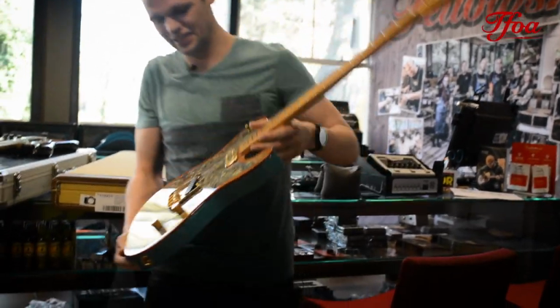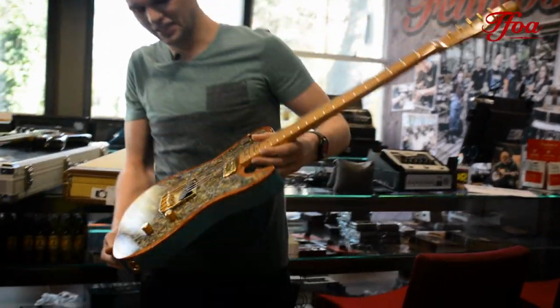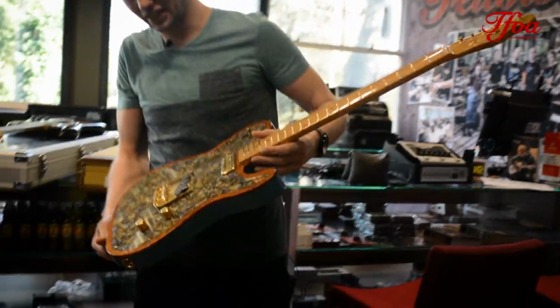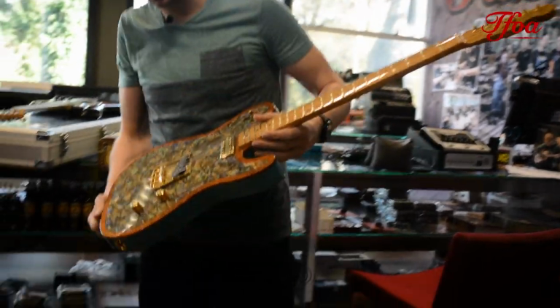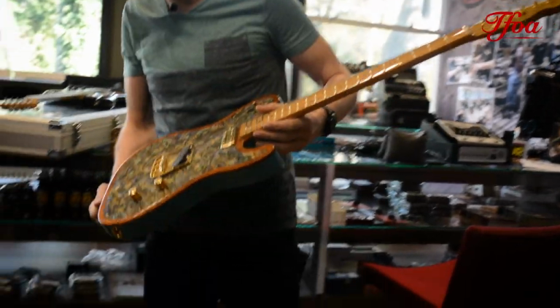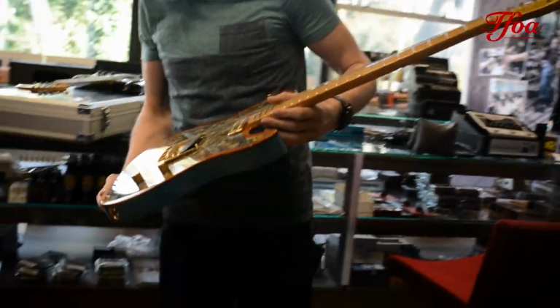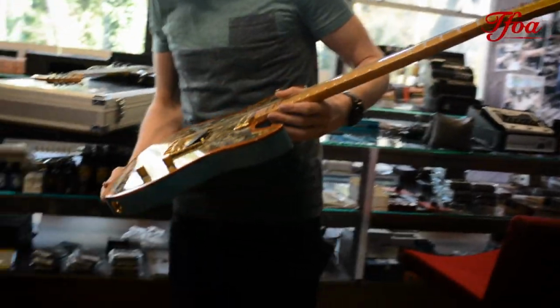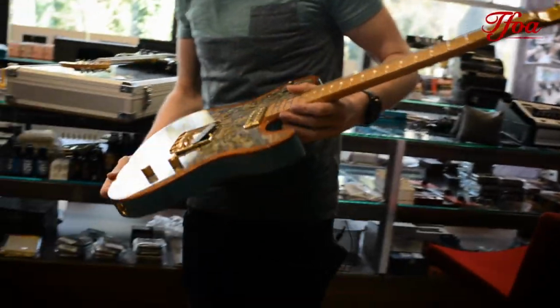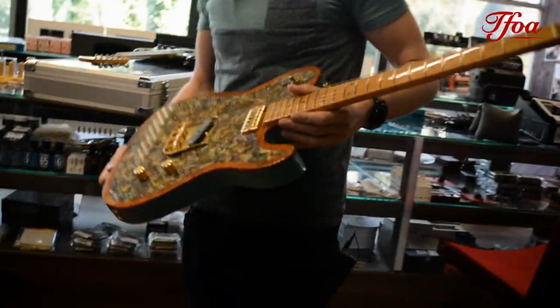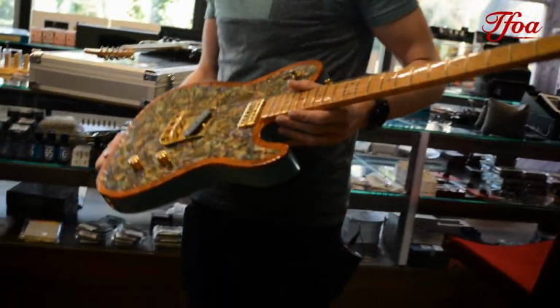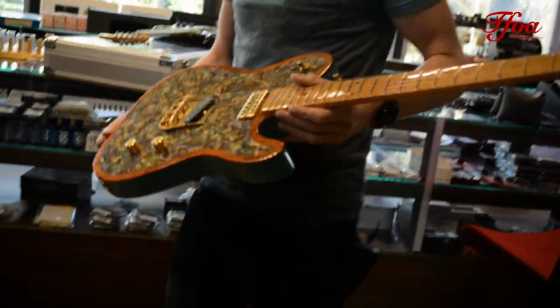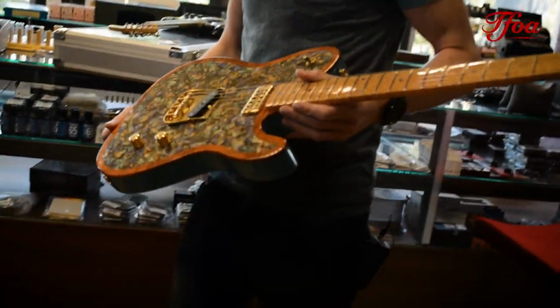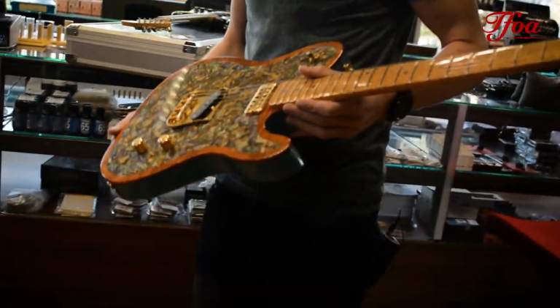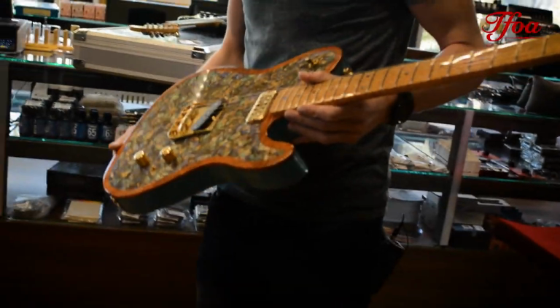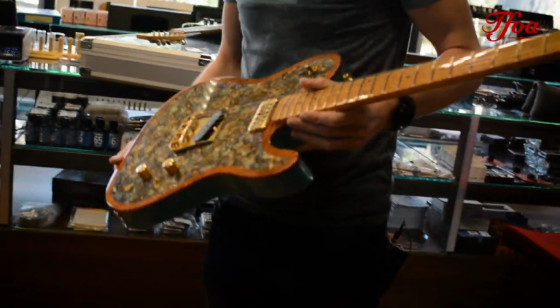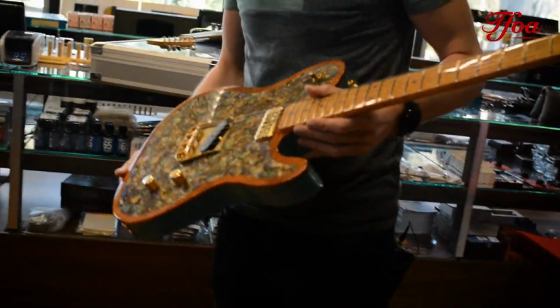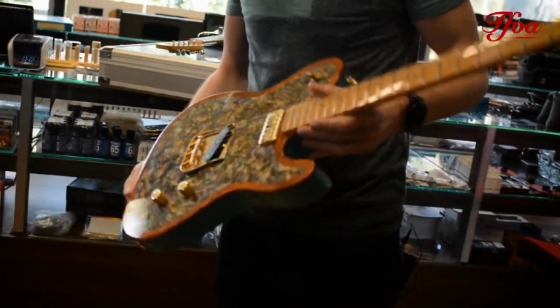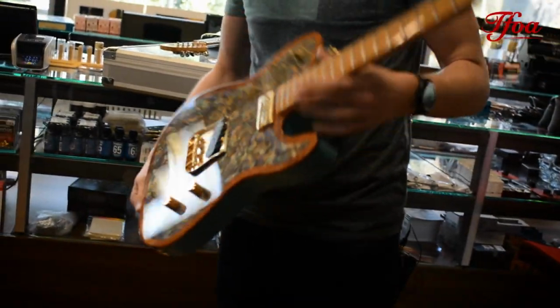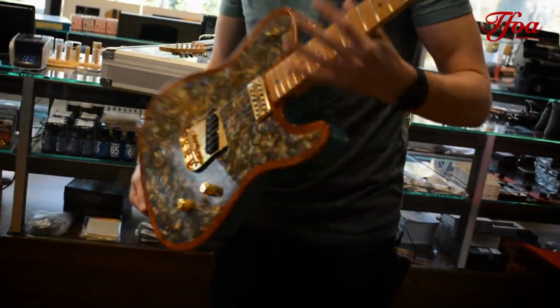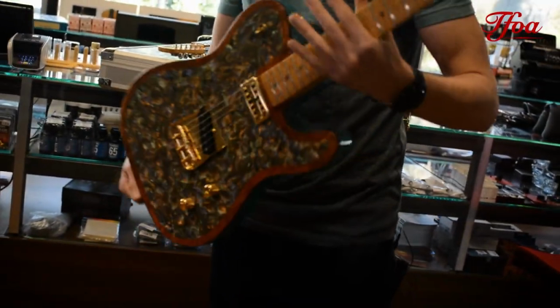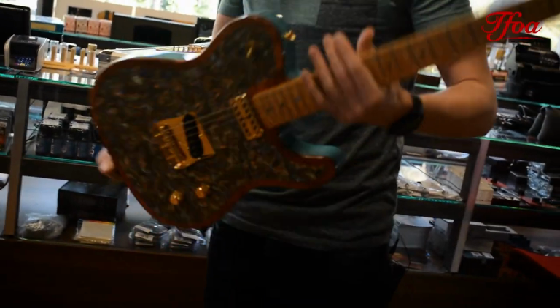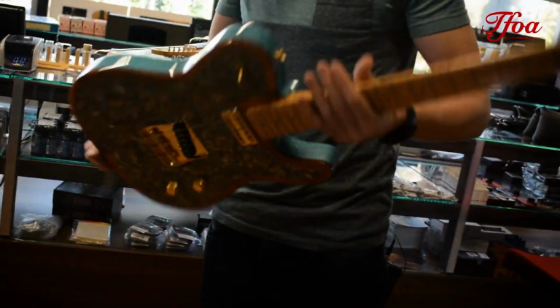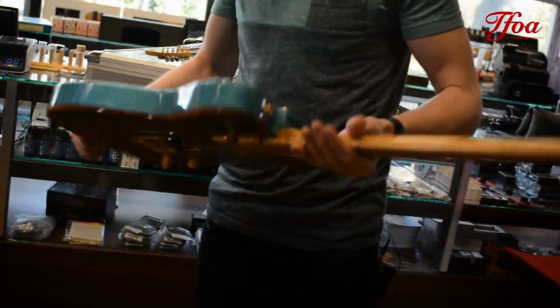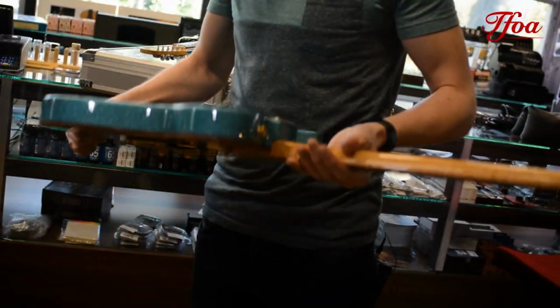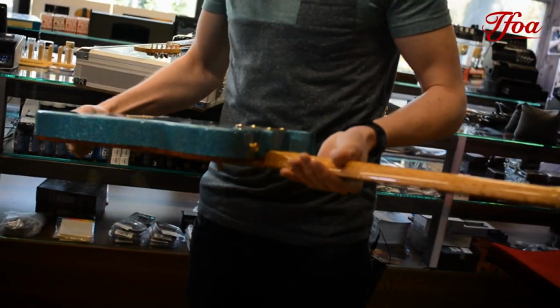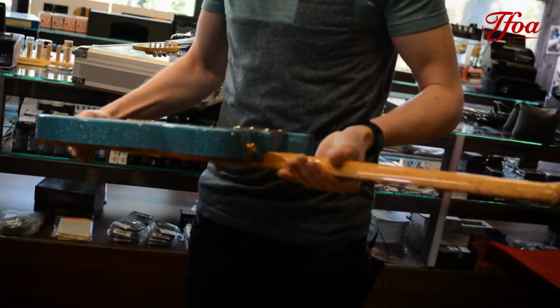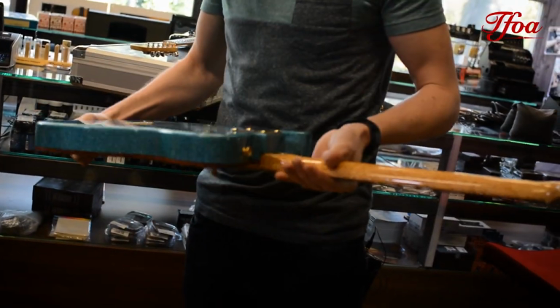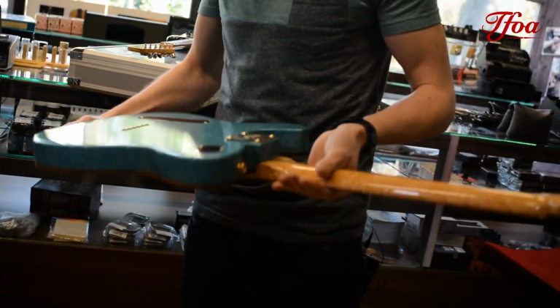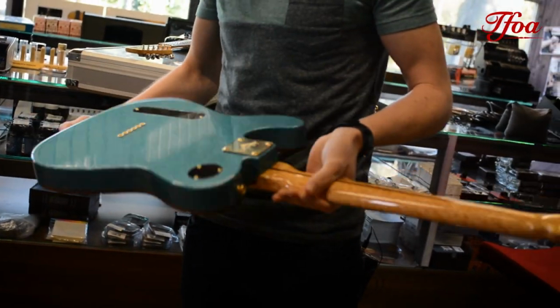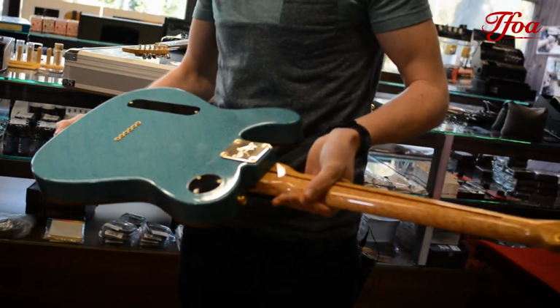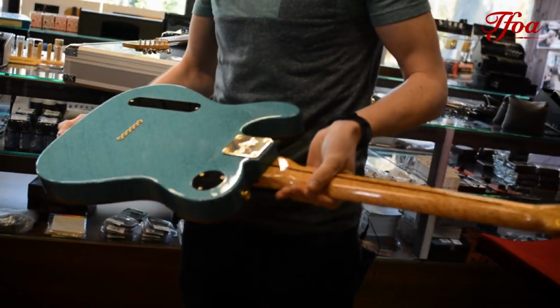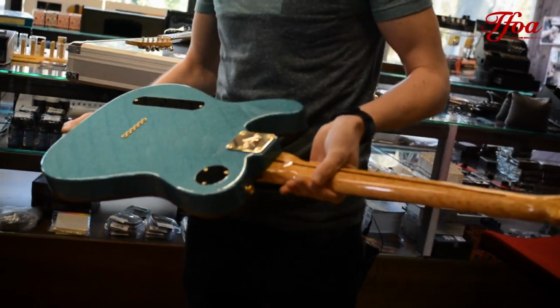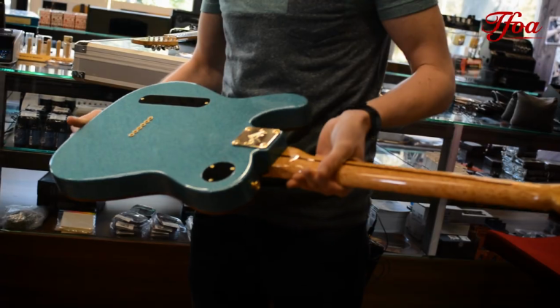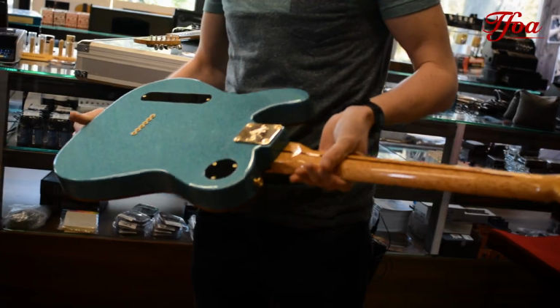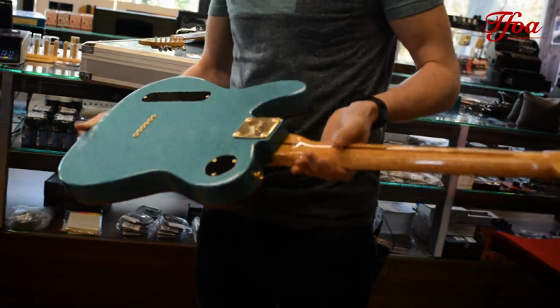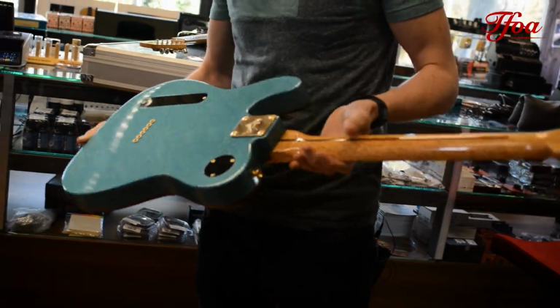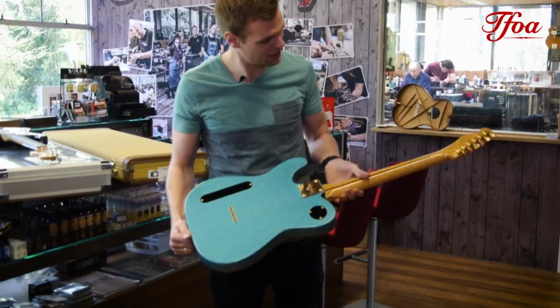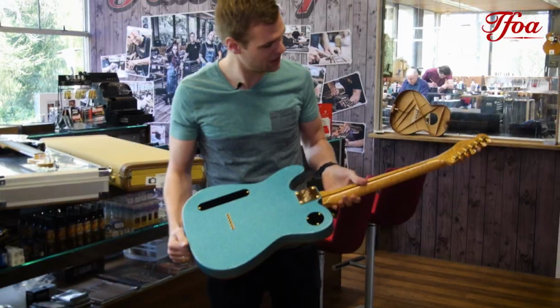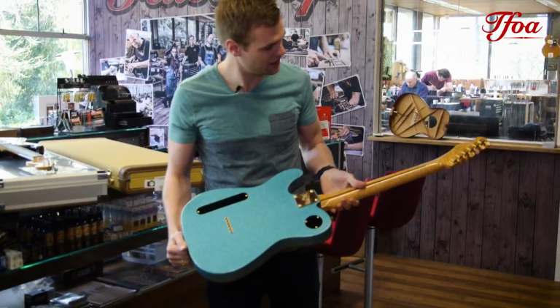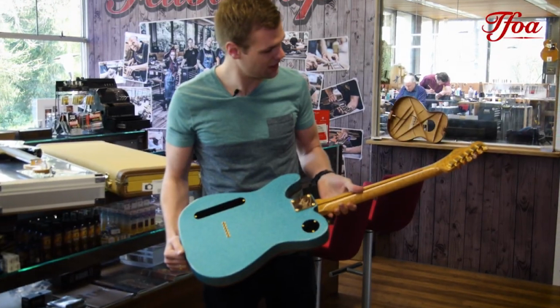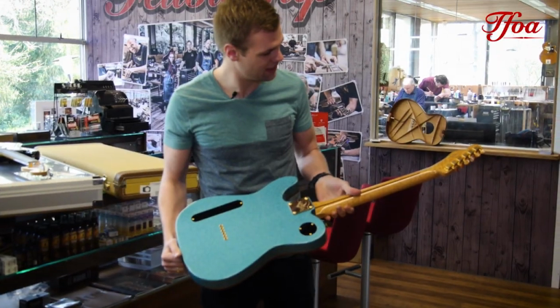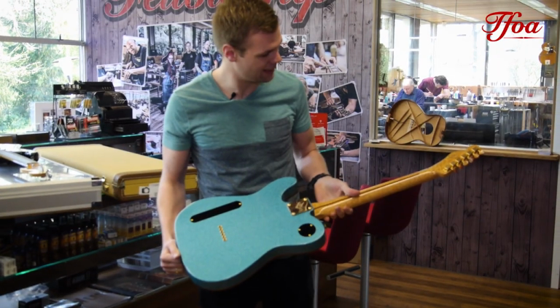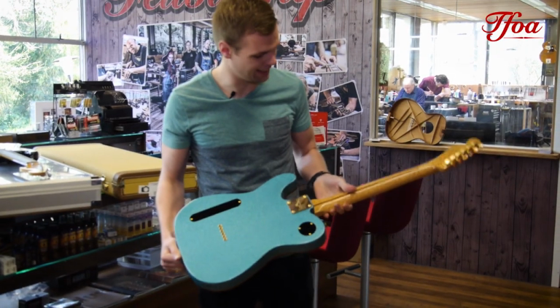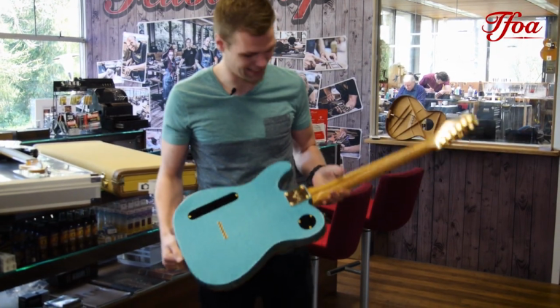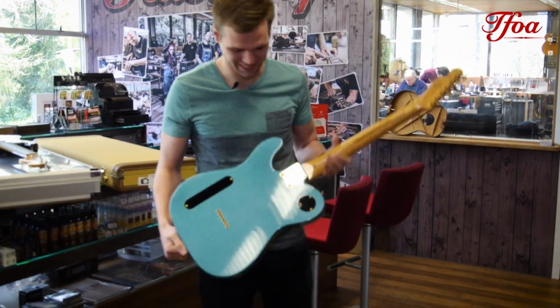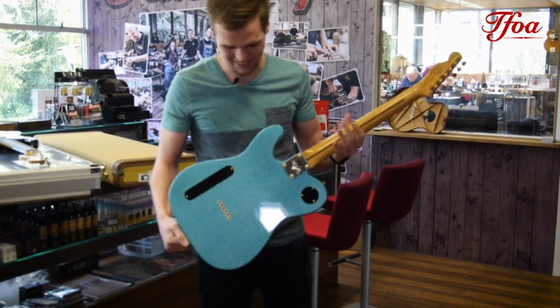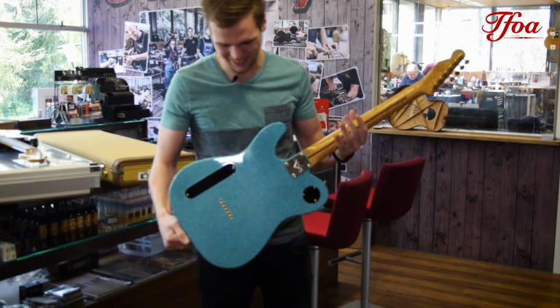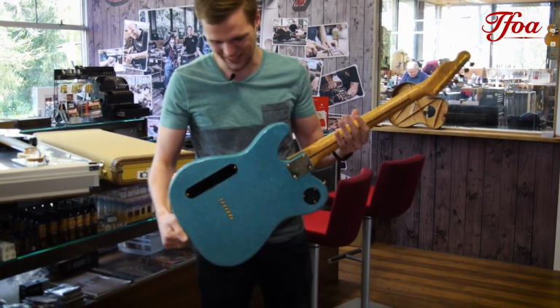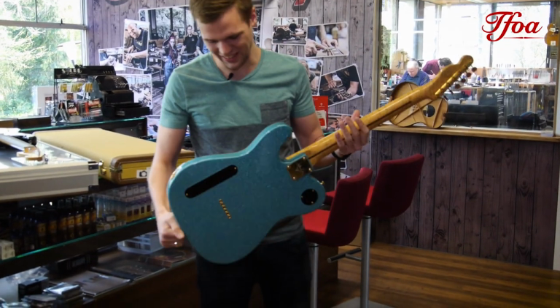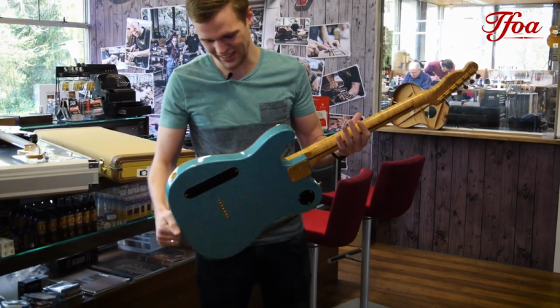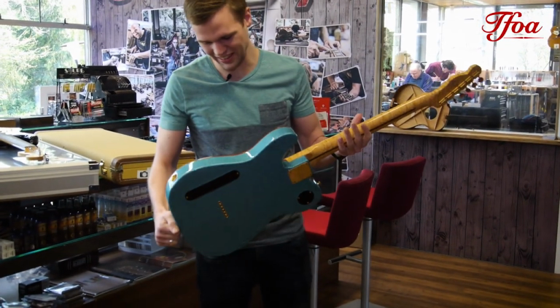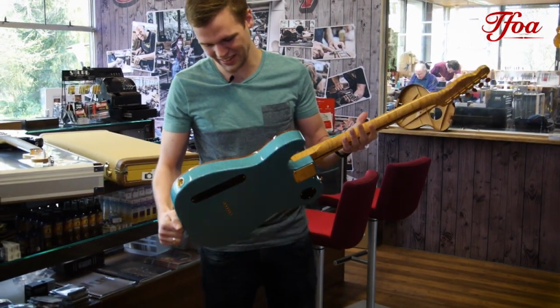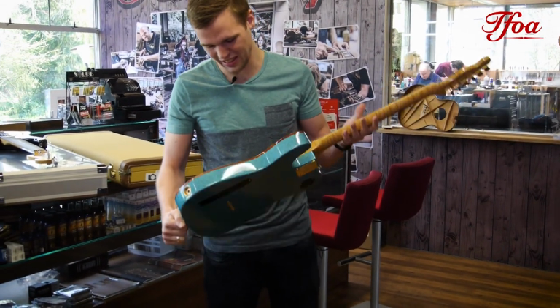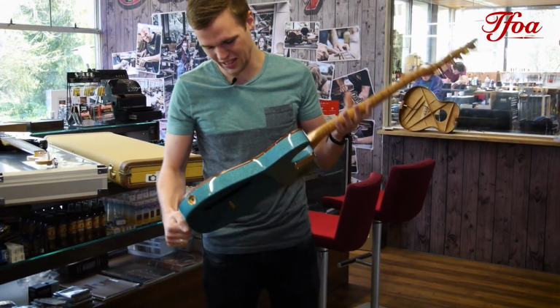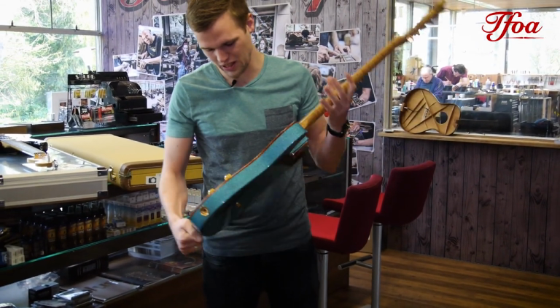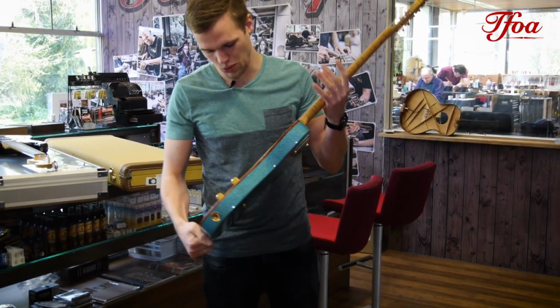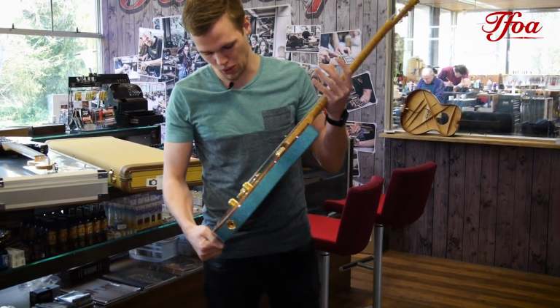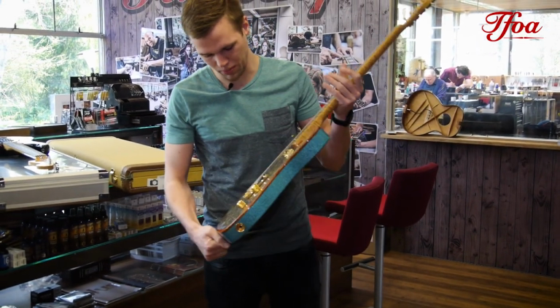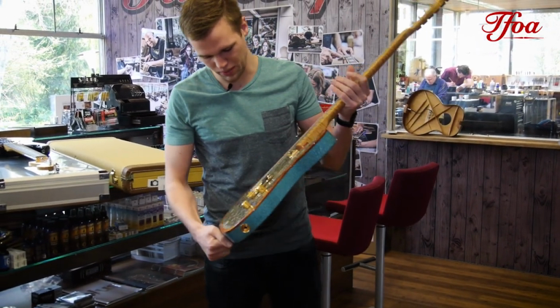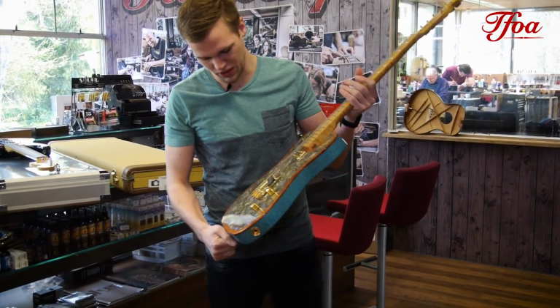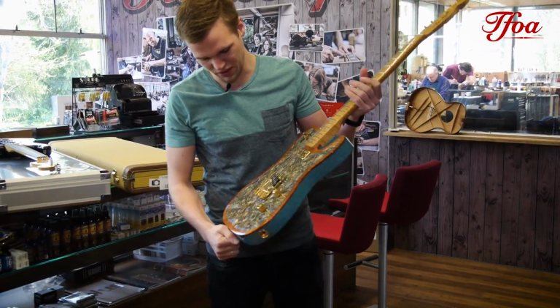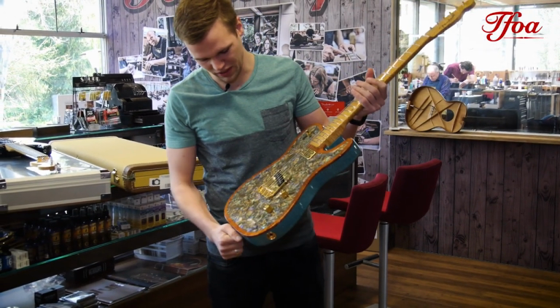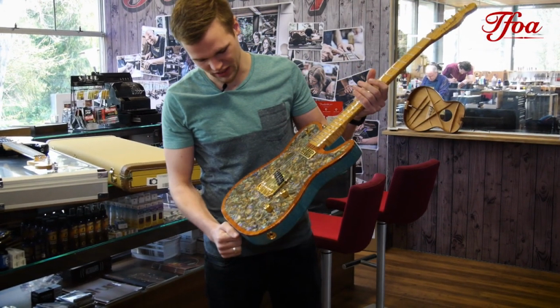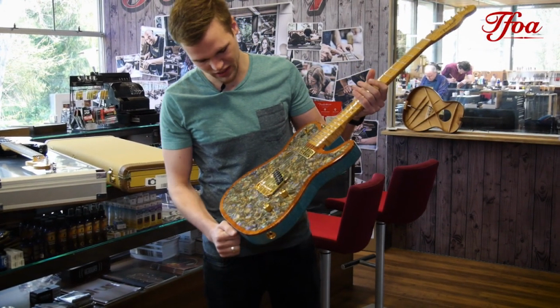This custom Avalon John Cruise Telecaster. Look at that, what a piece of art.